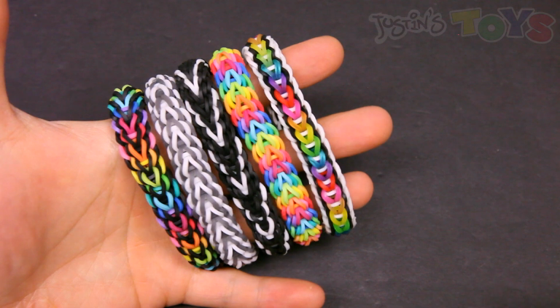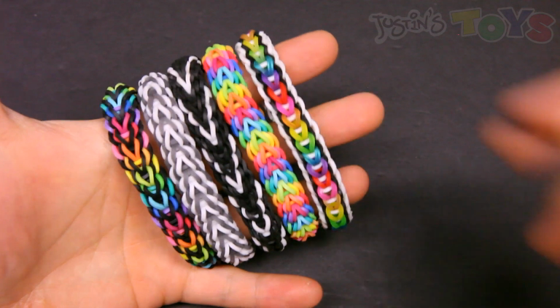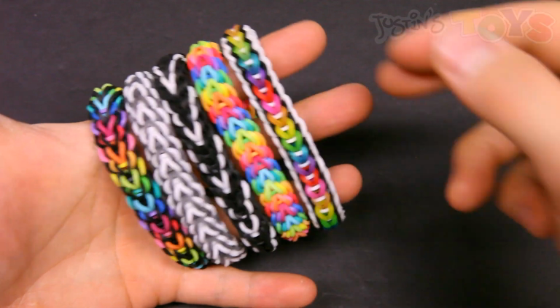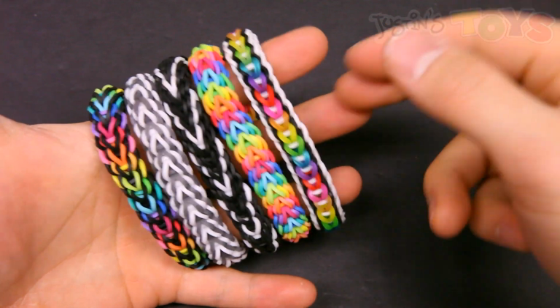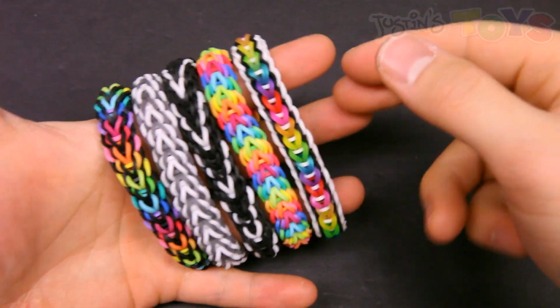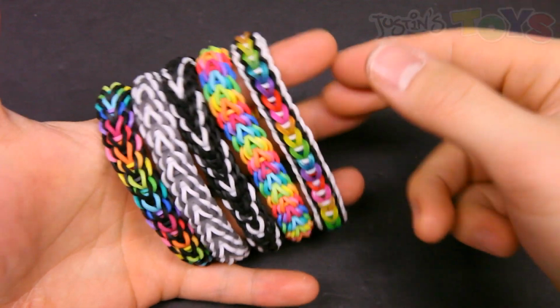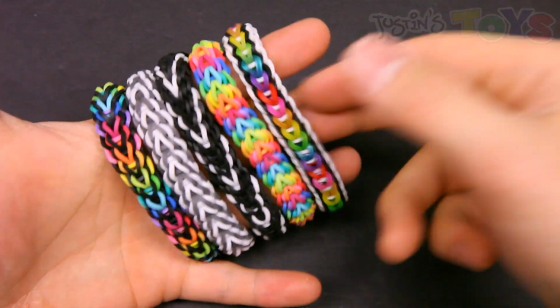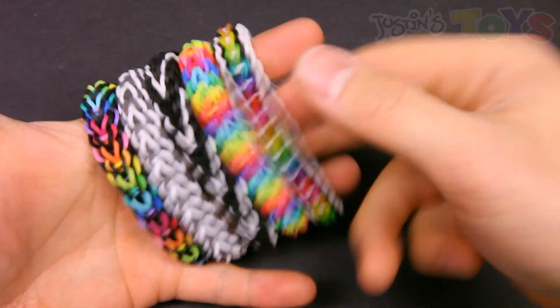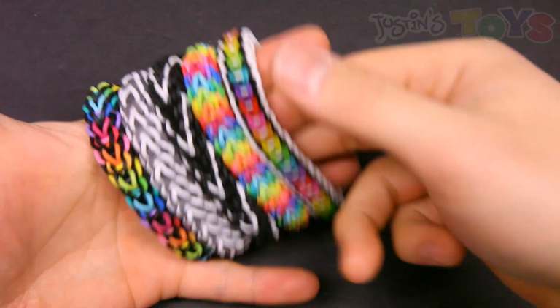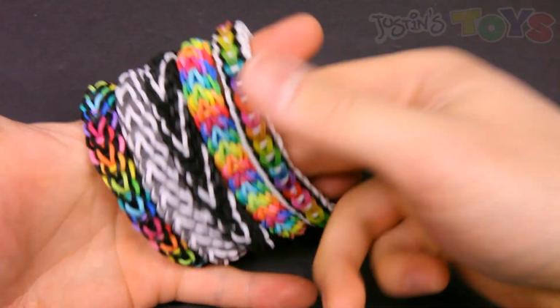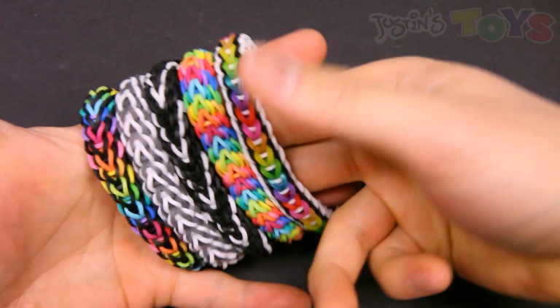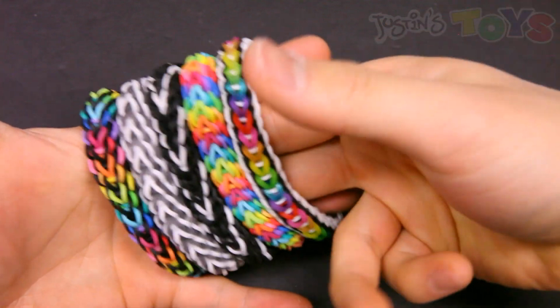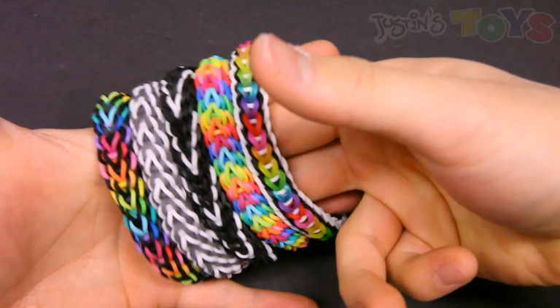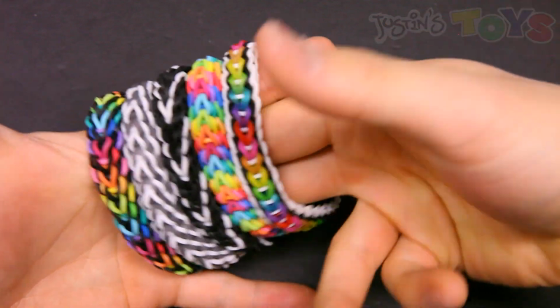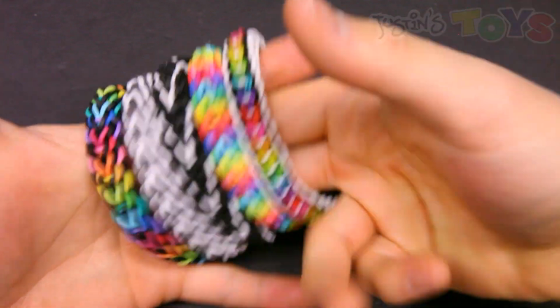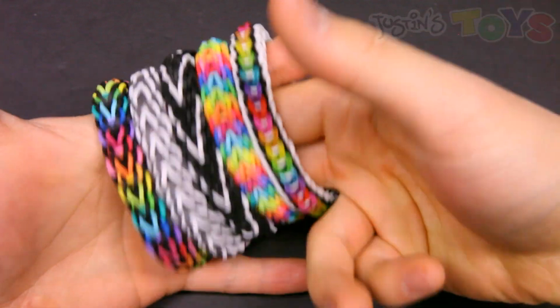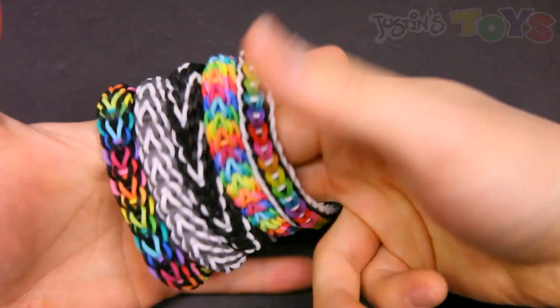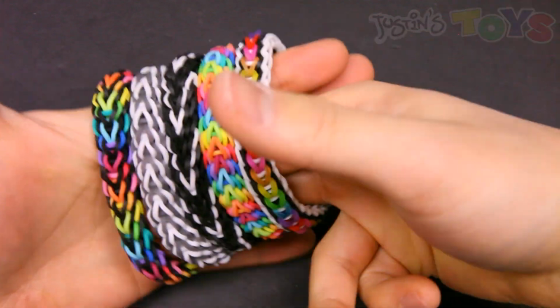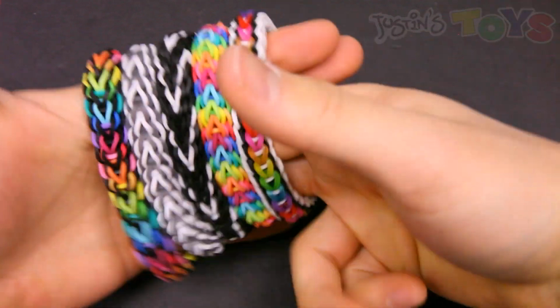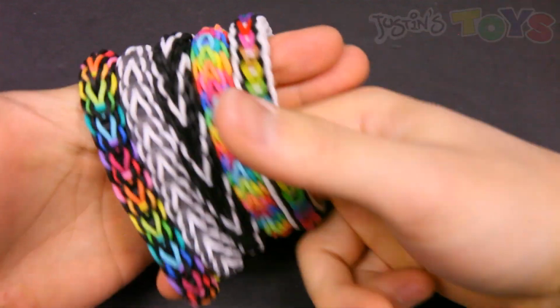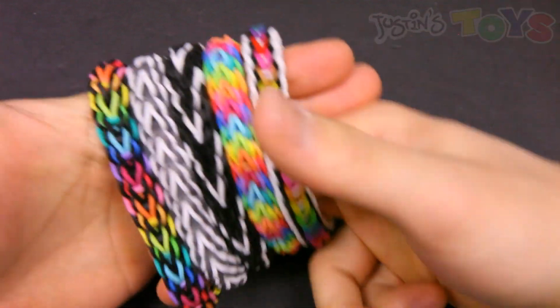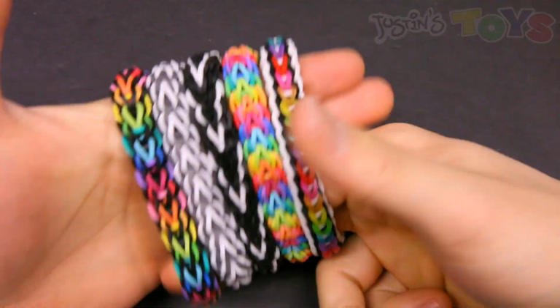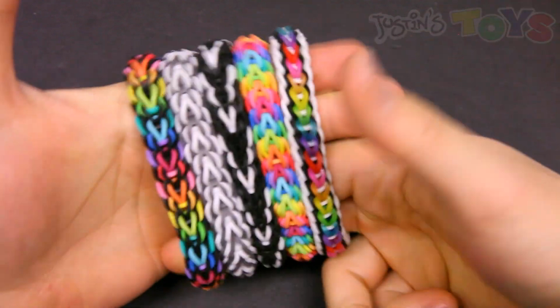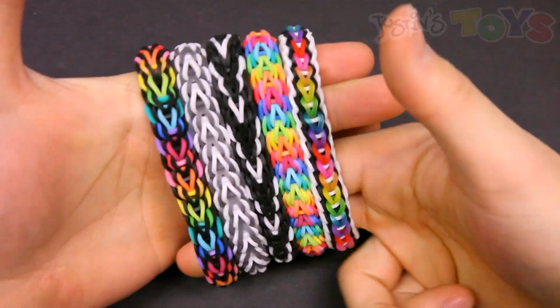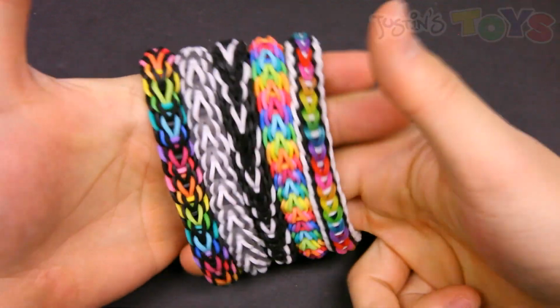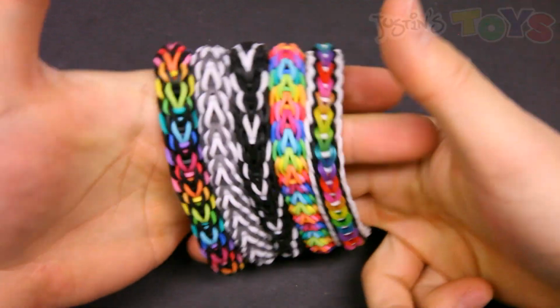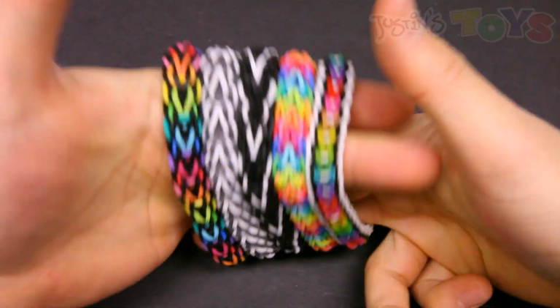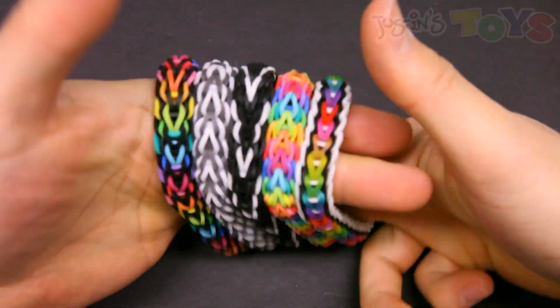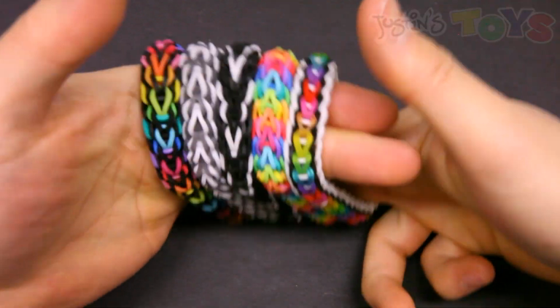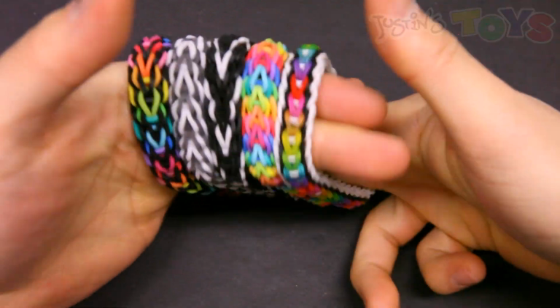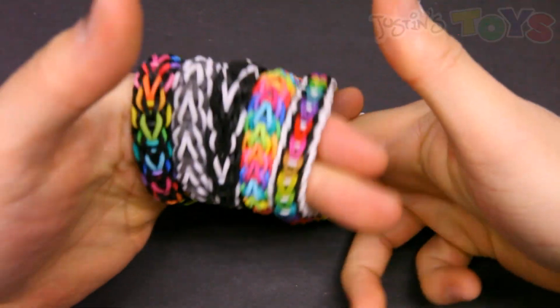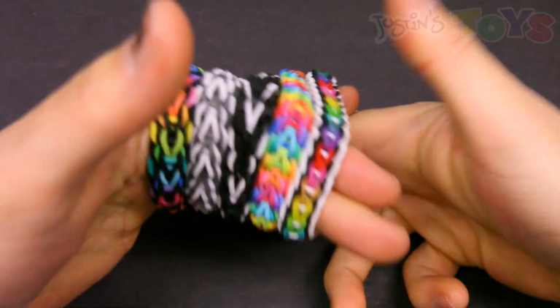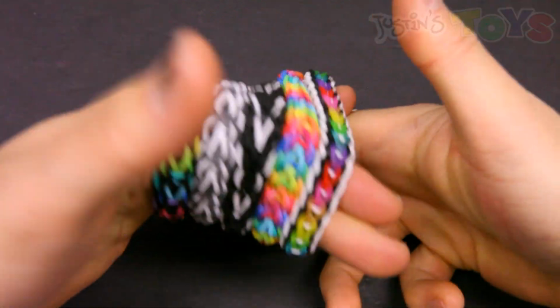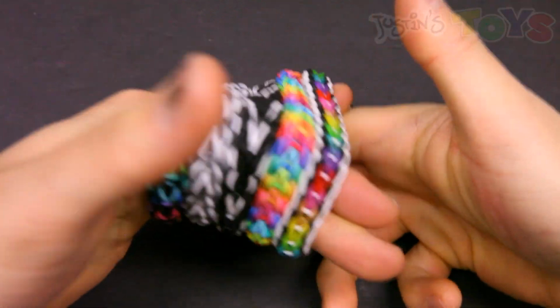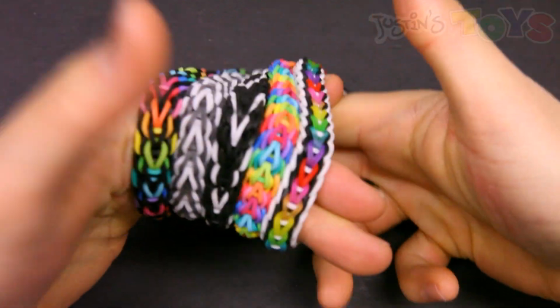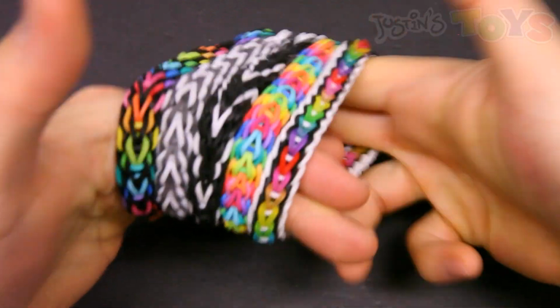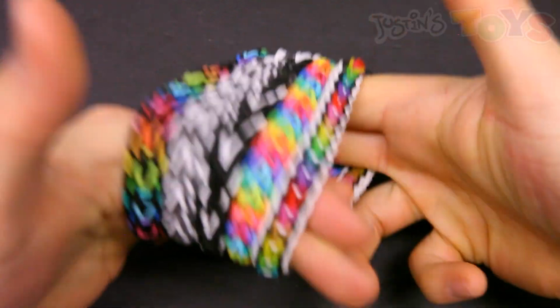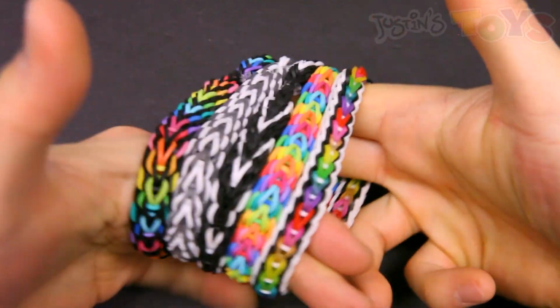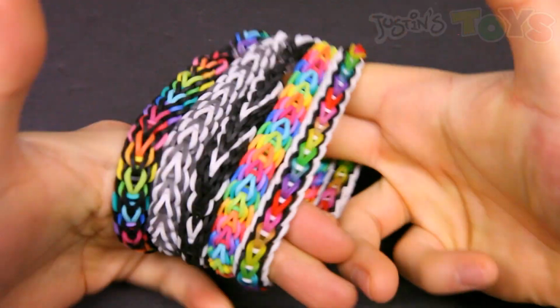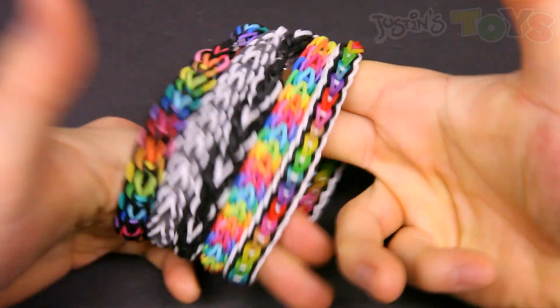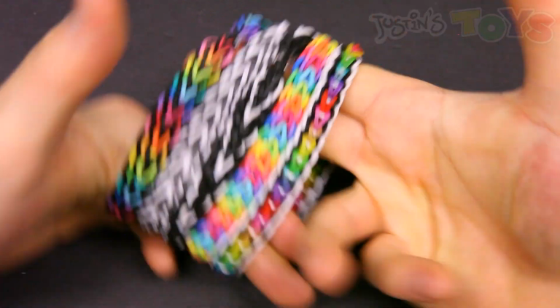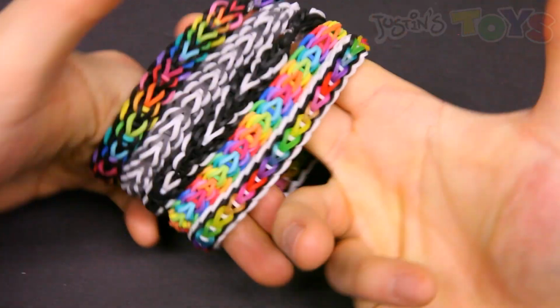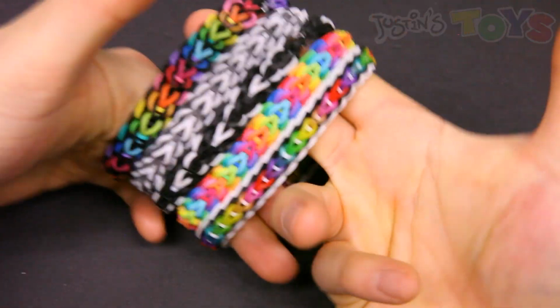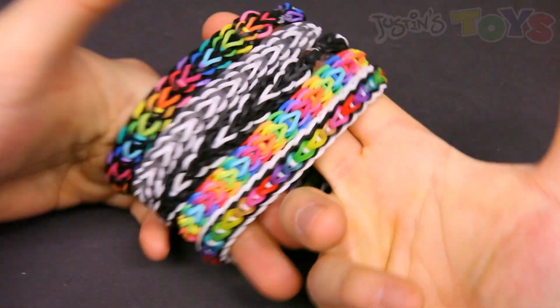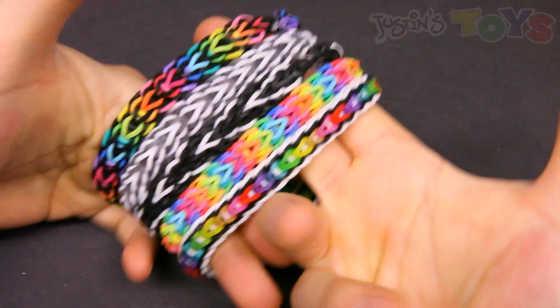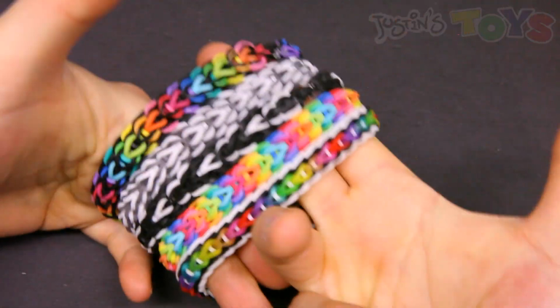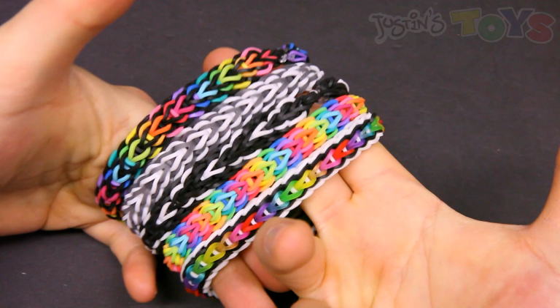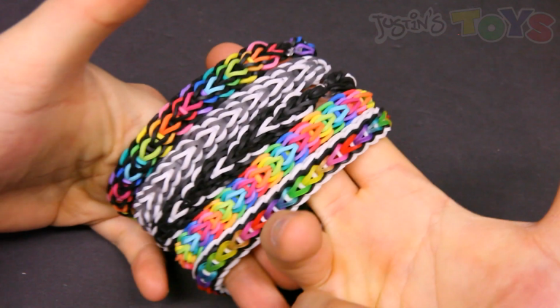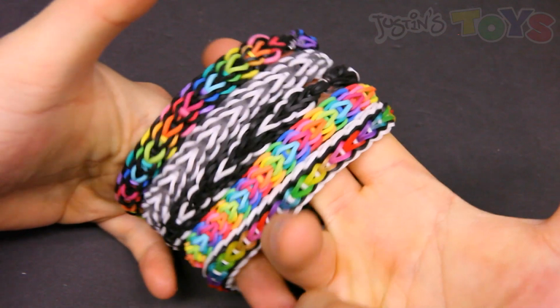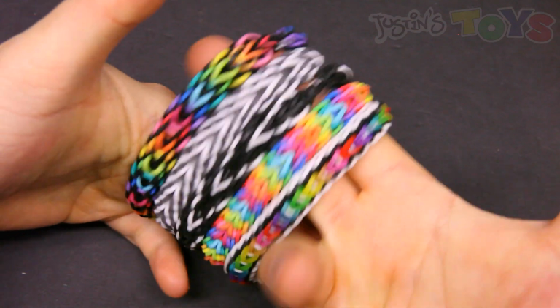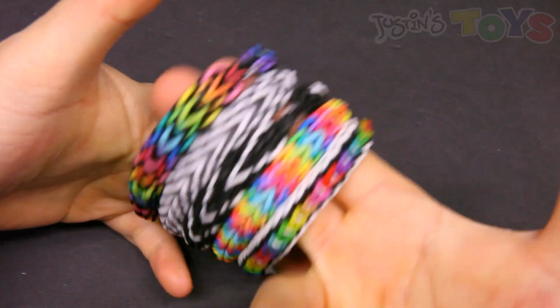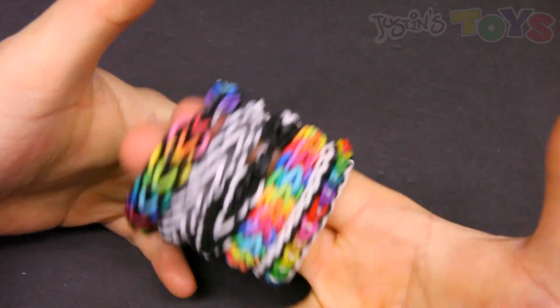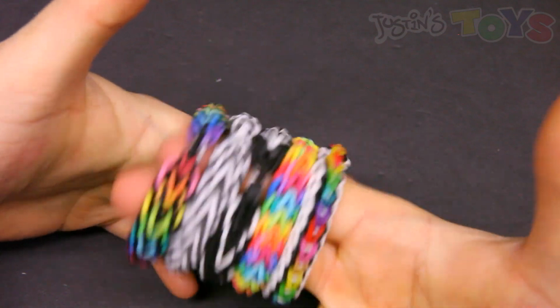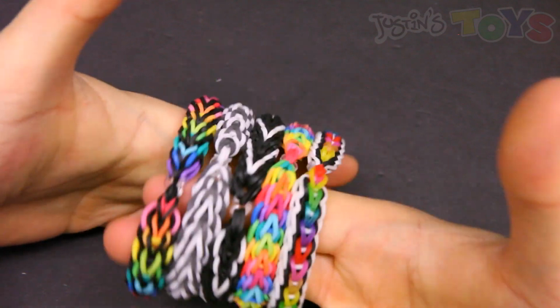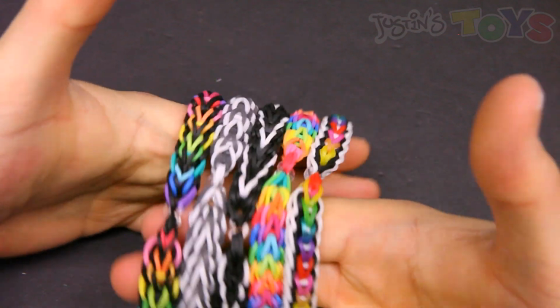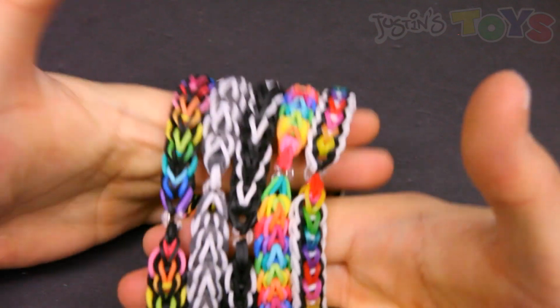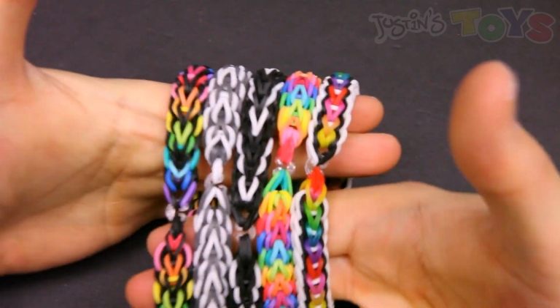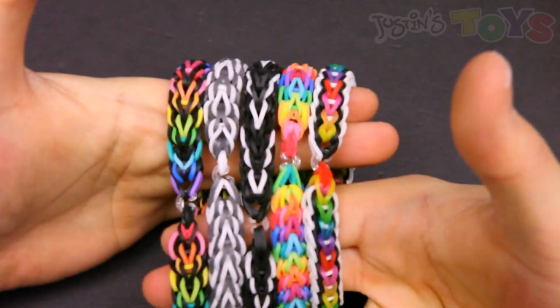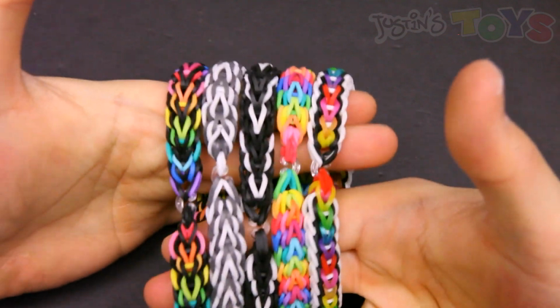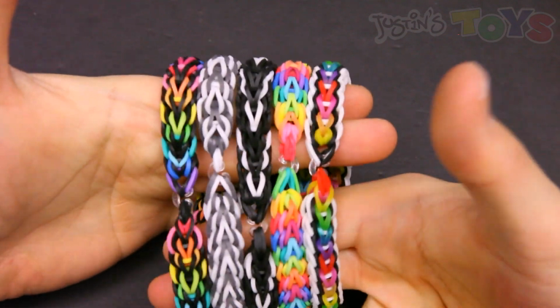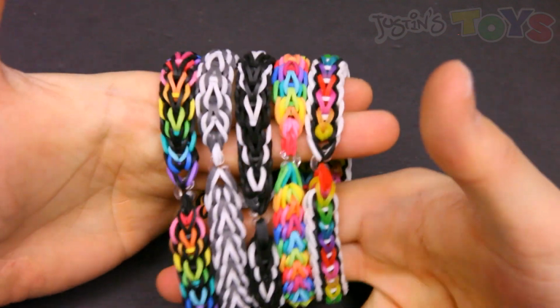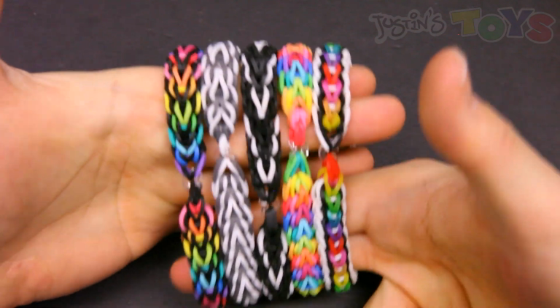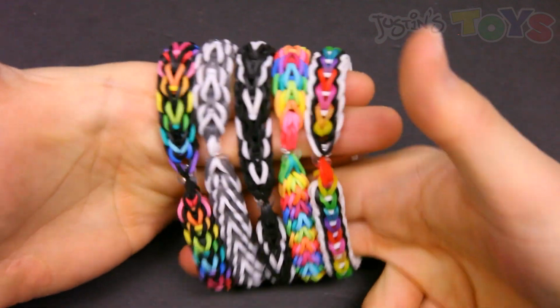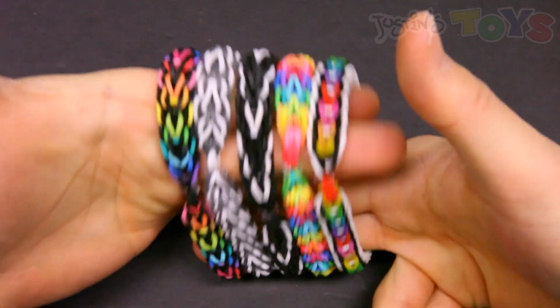Hey, how's it going? This is Rob from Justin's Toys, and today I'm going to show you how to make the Vesper bracelet.